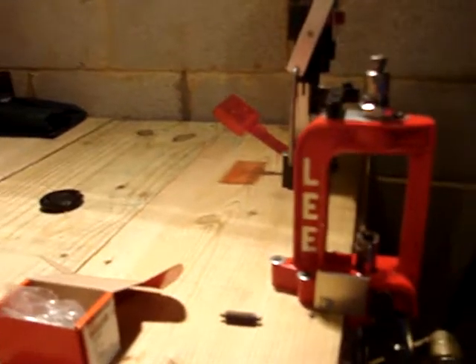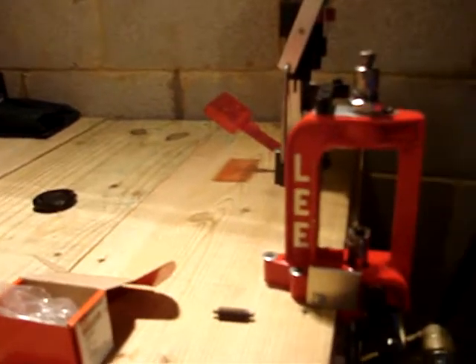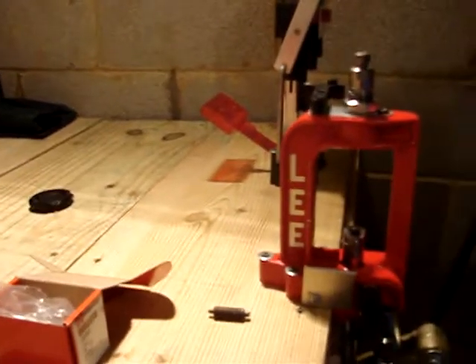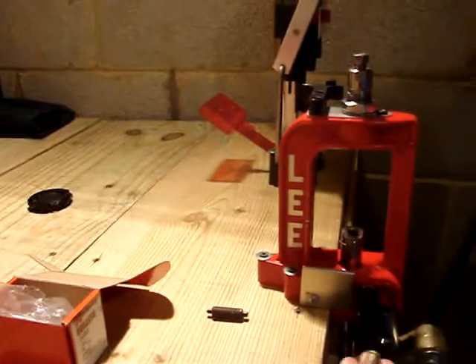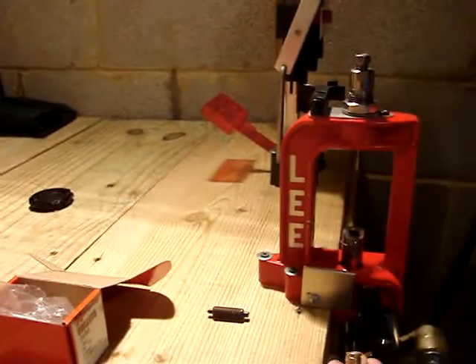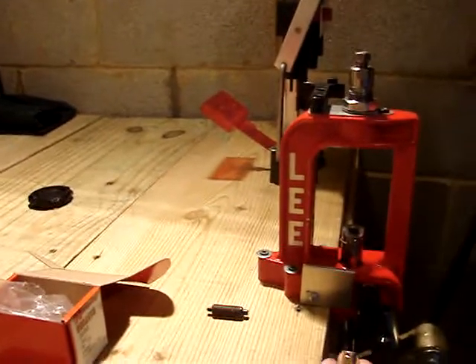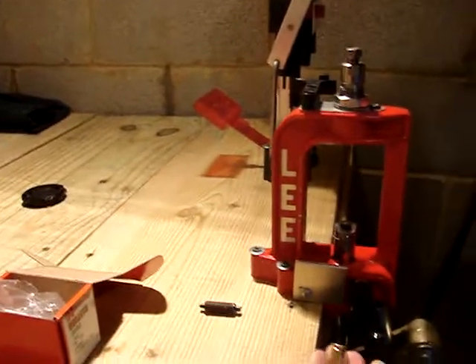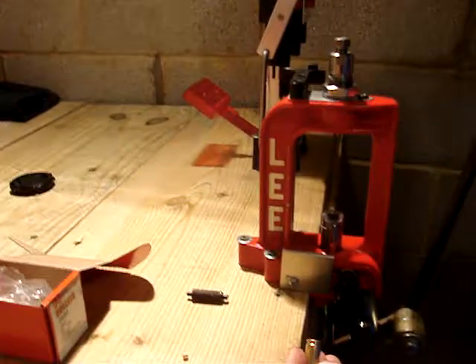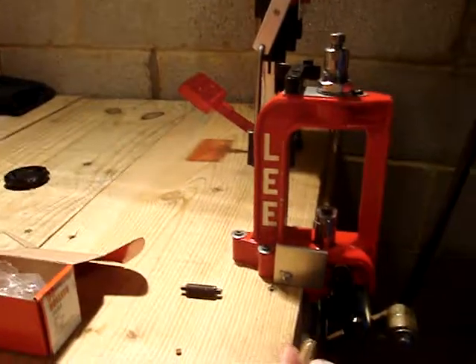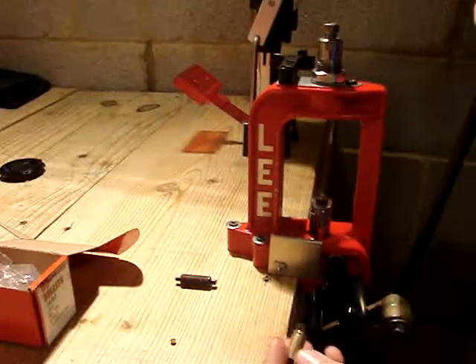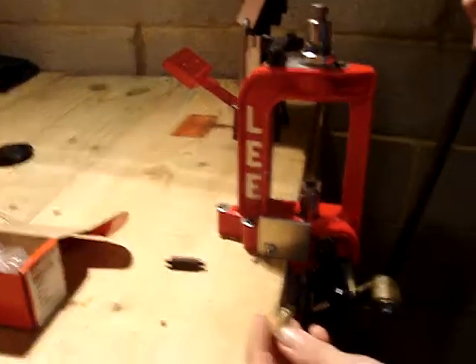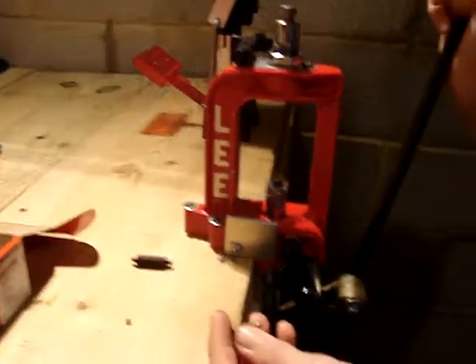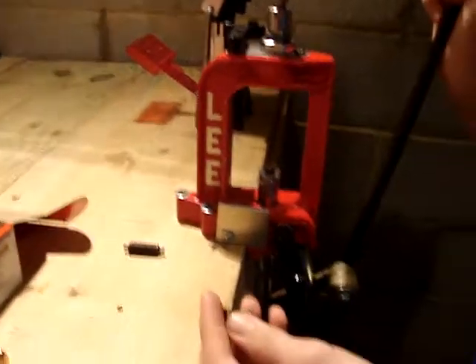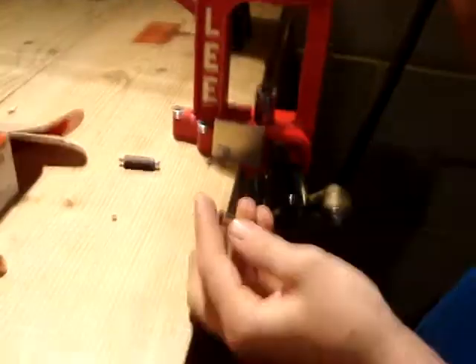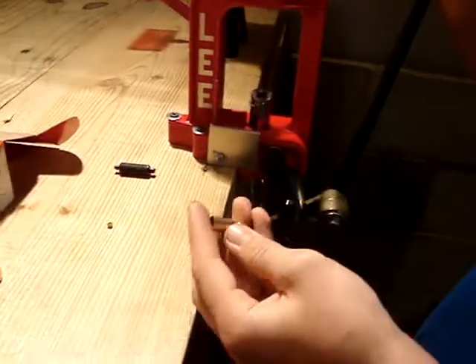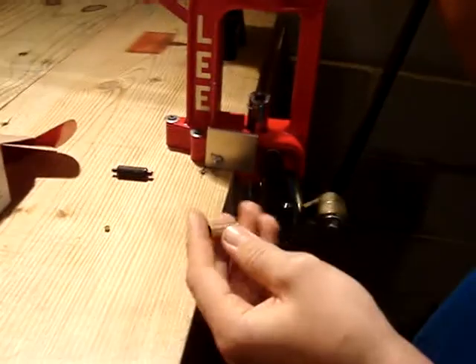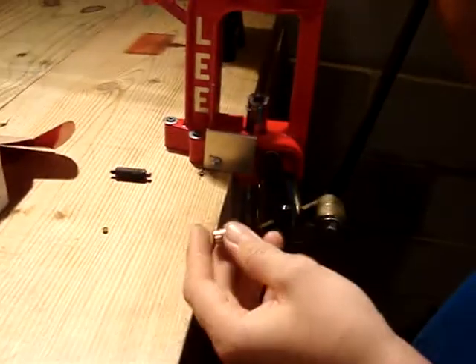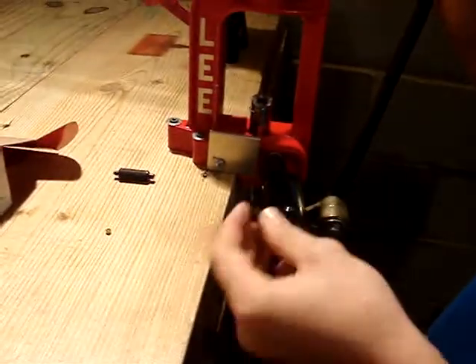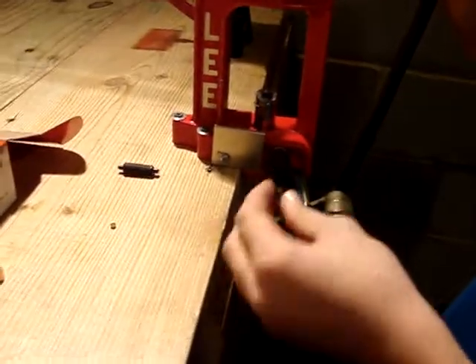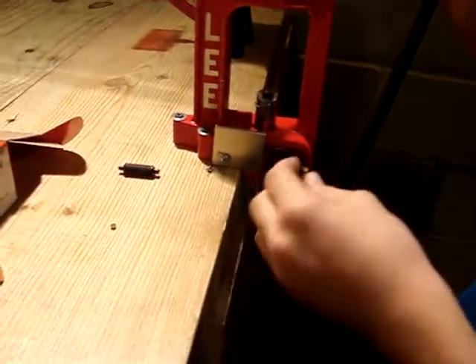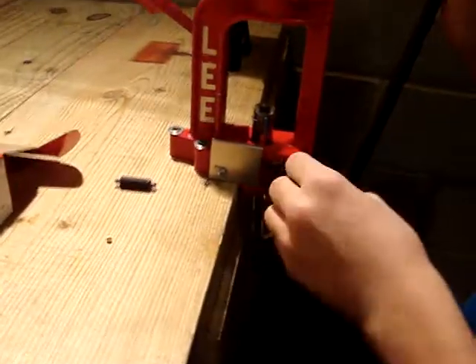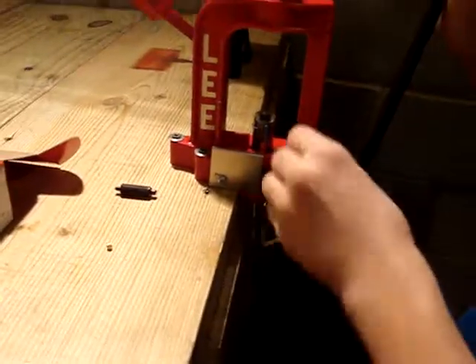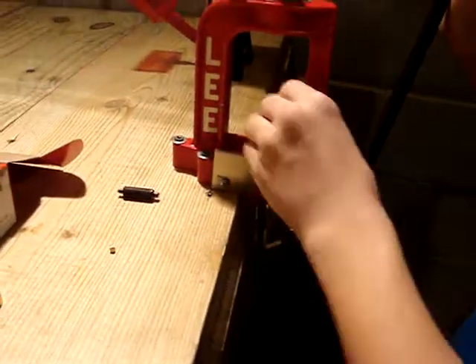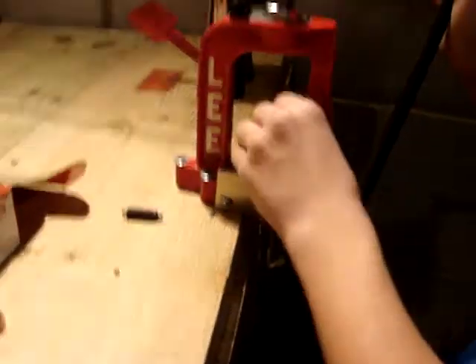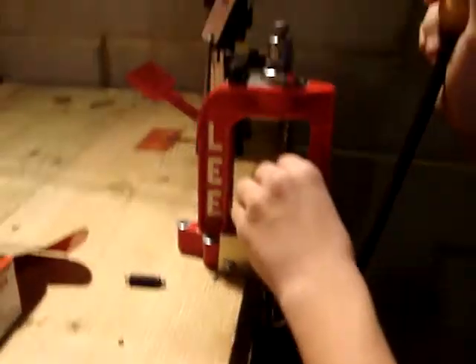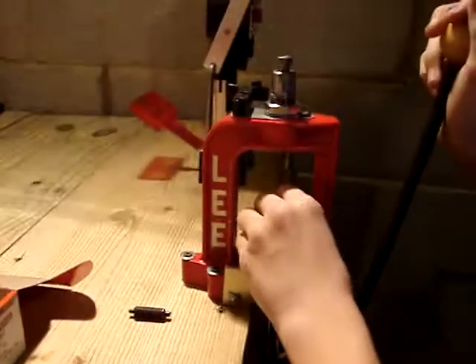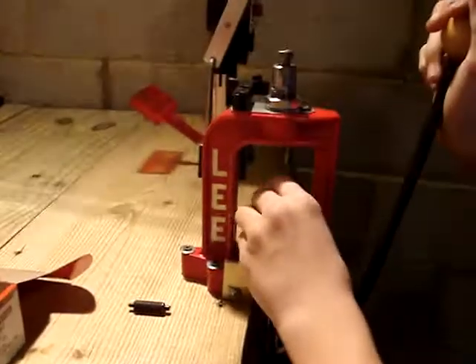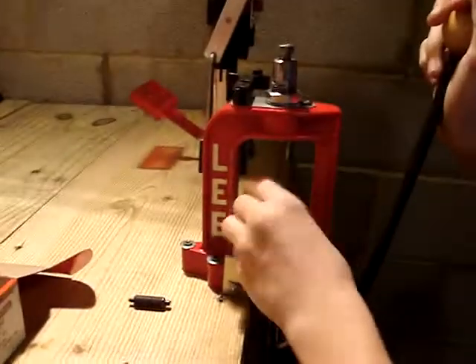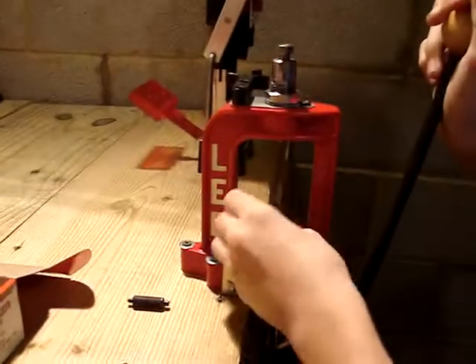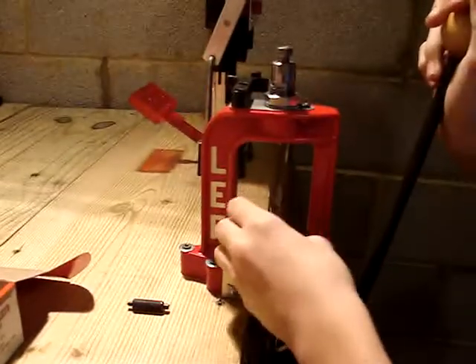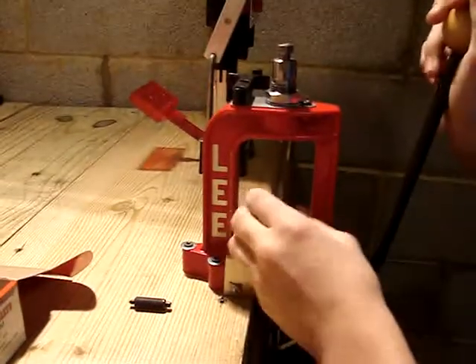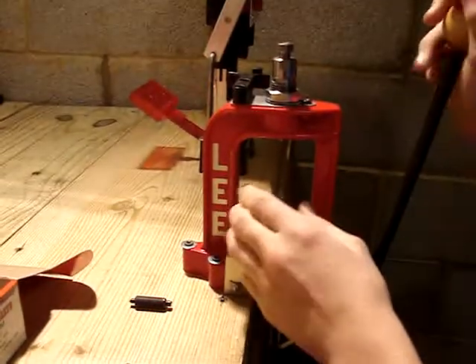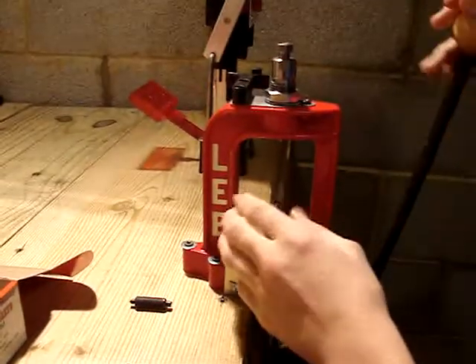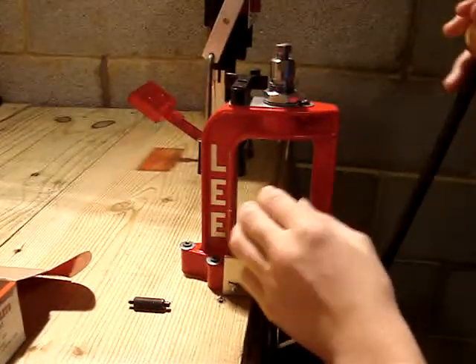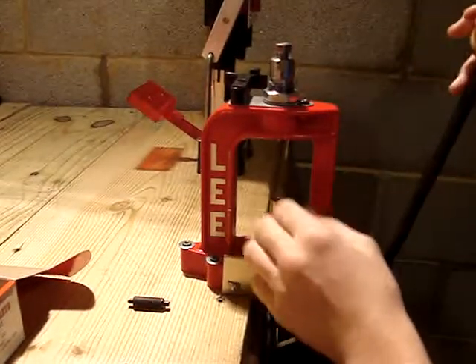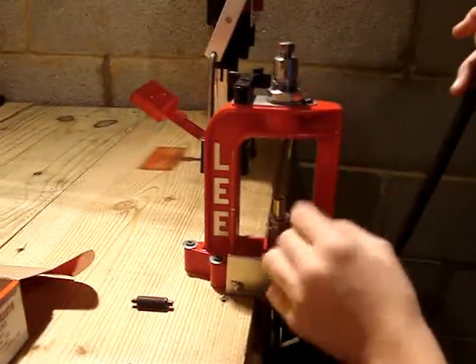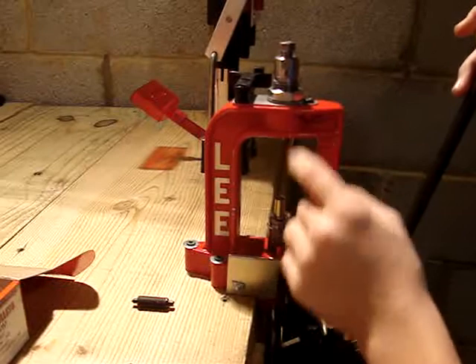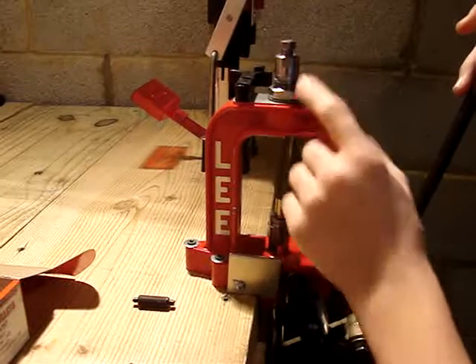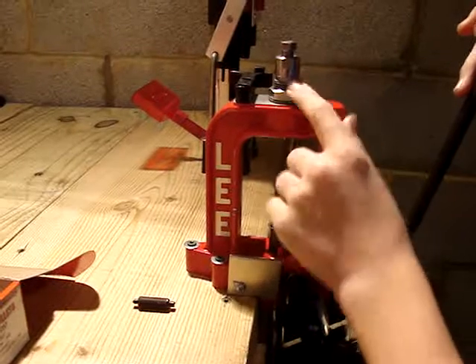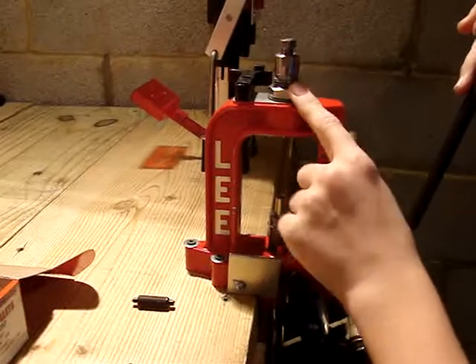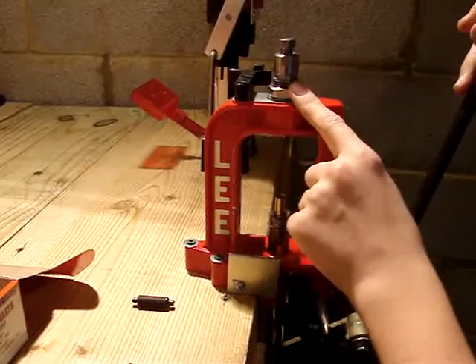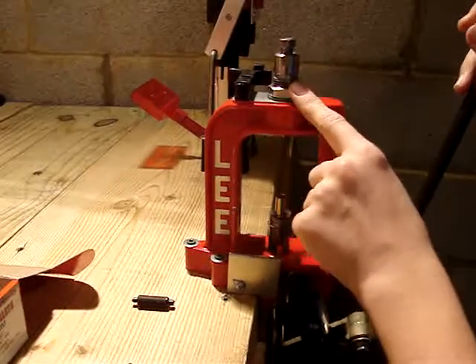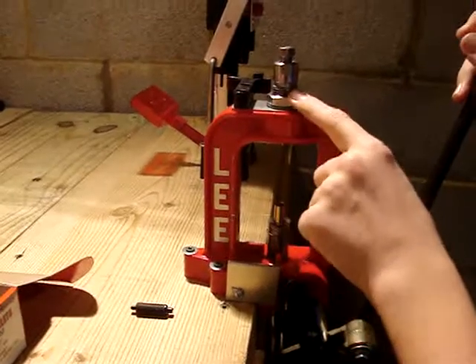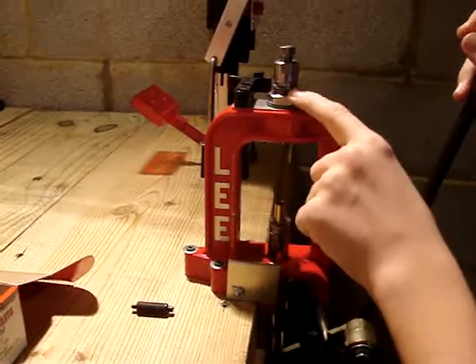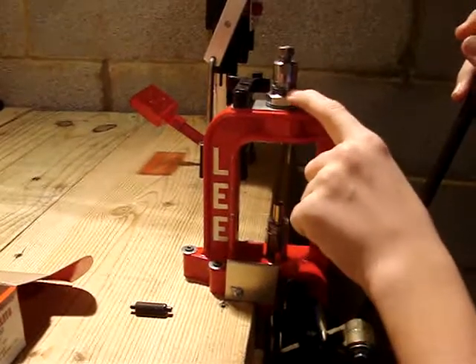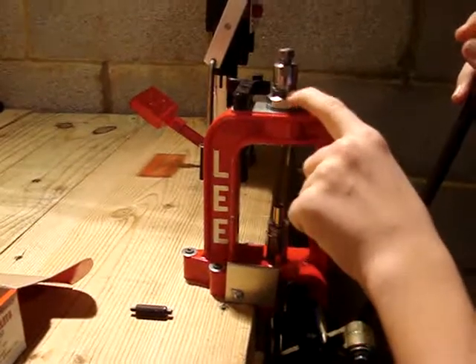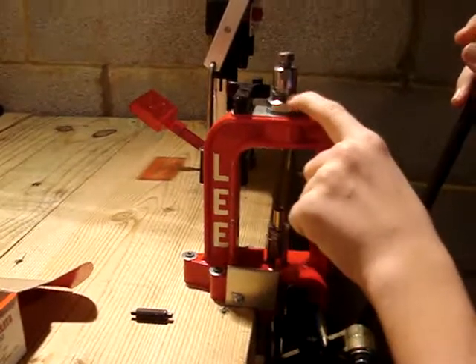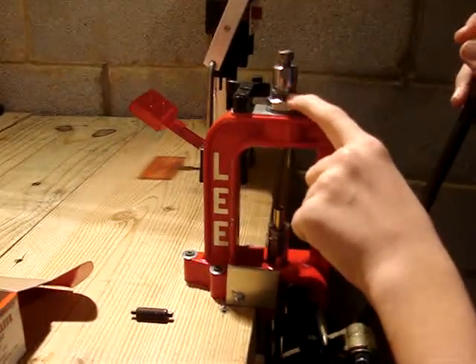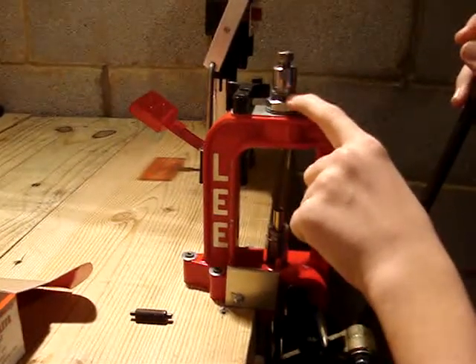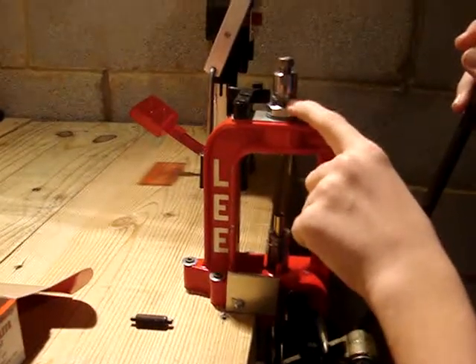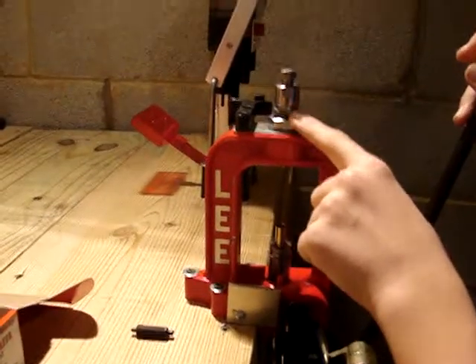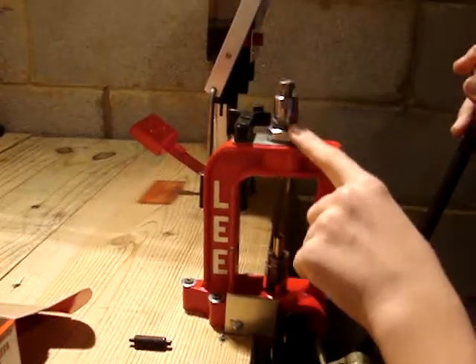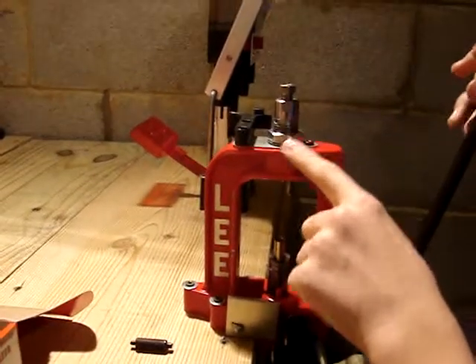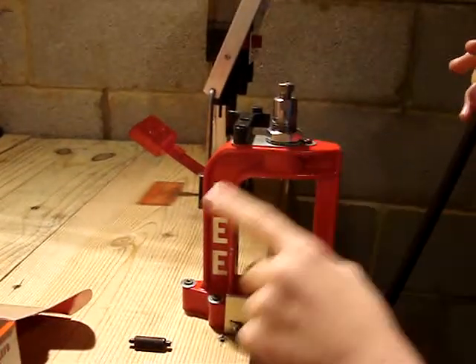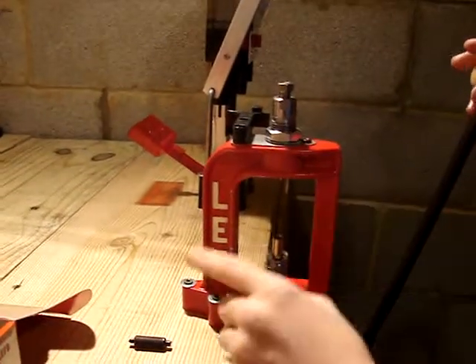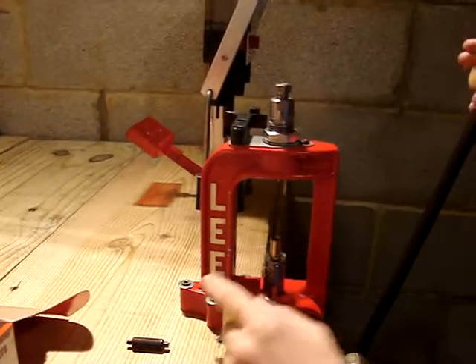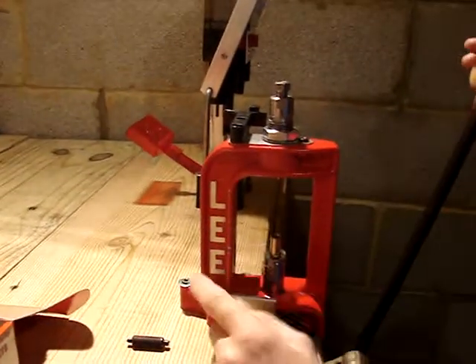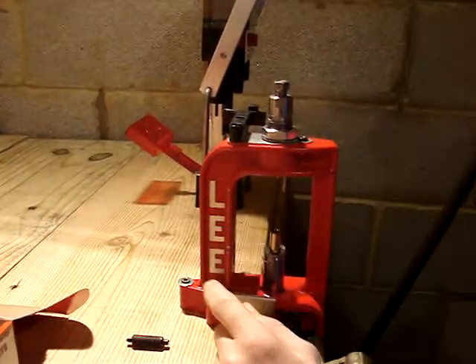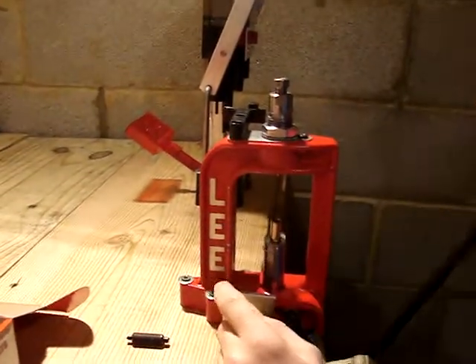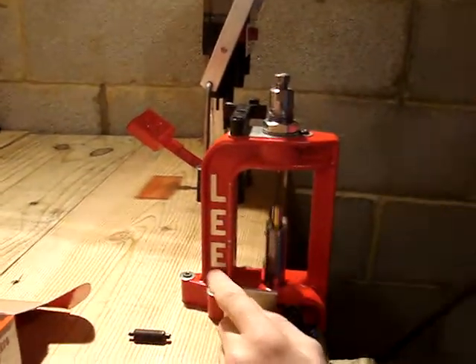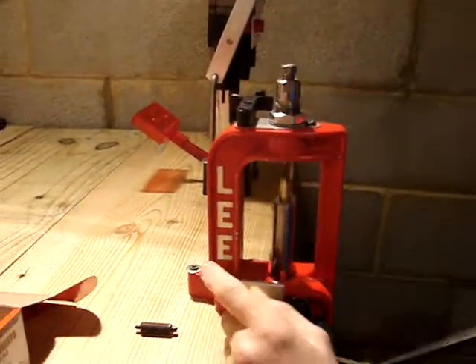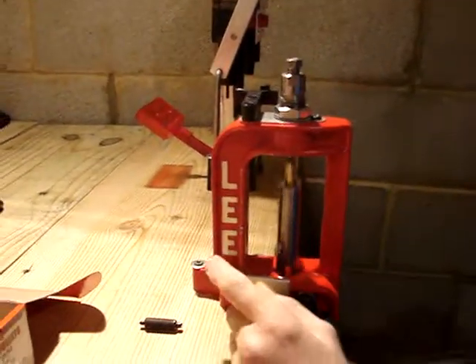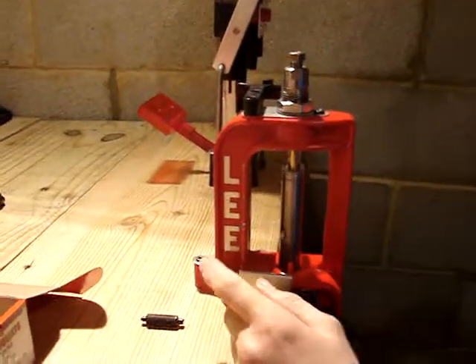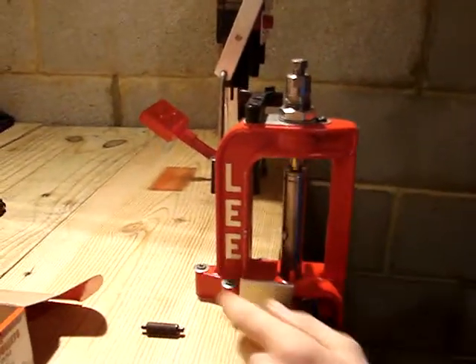Today I'm going to show you how to reload 9mm. First you're going to put it in your press — this is the resizing and decapping station.